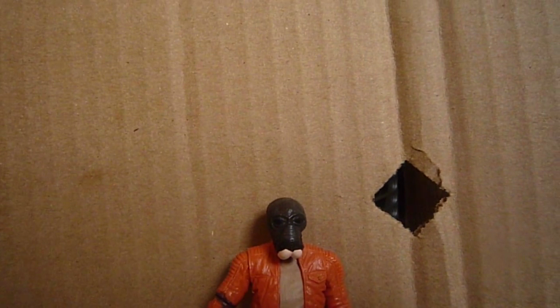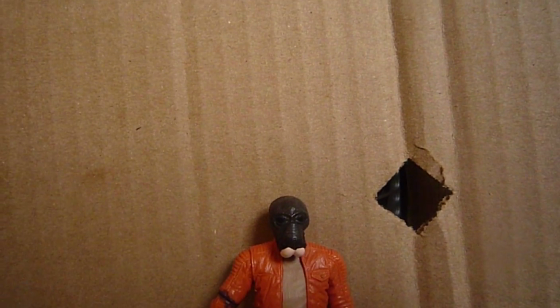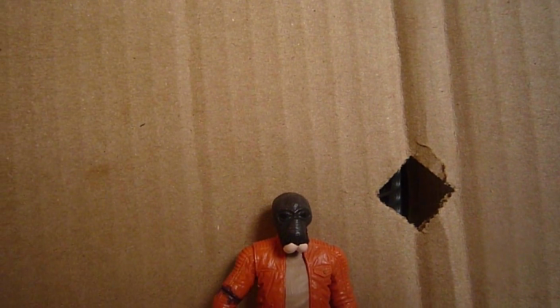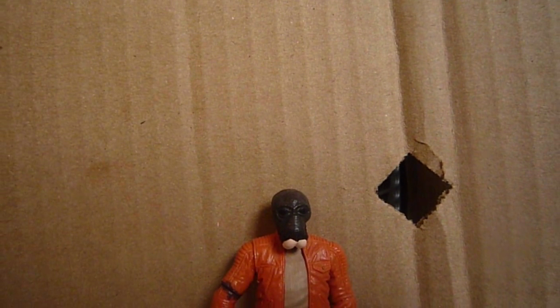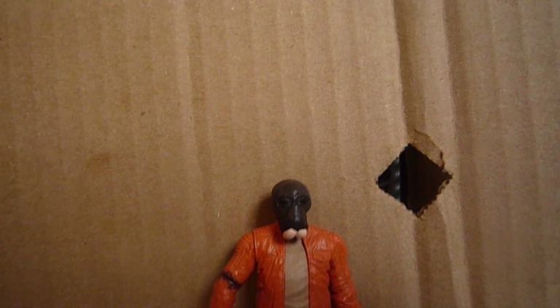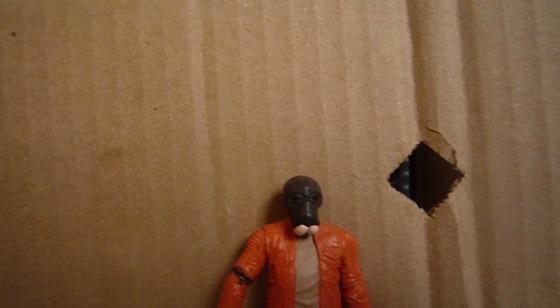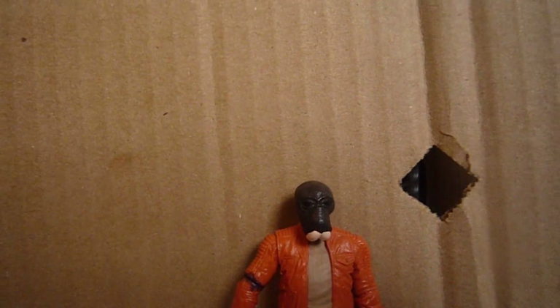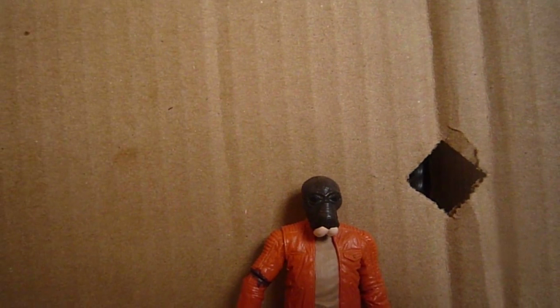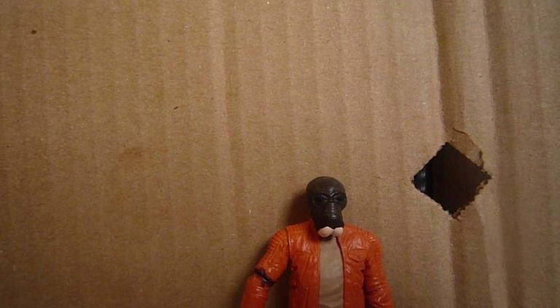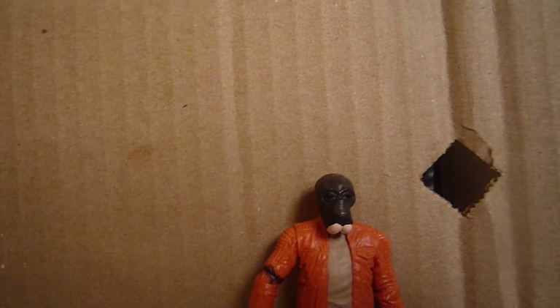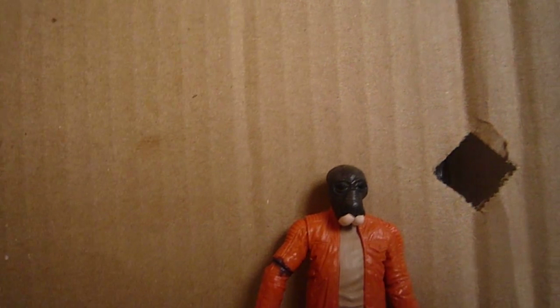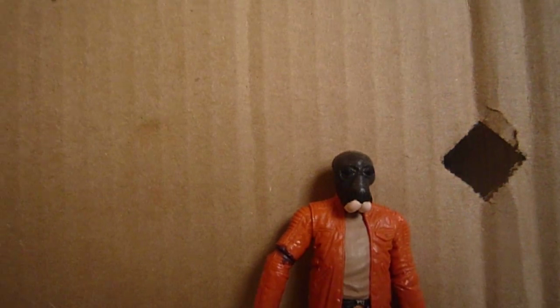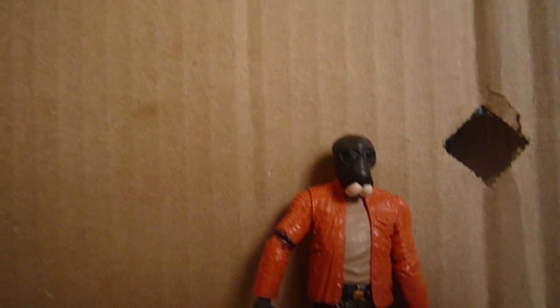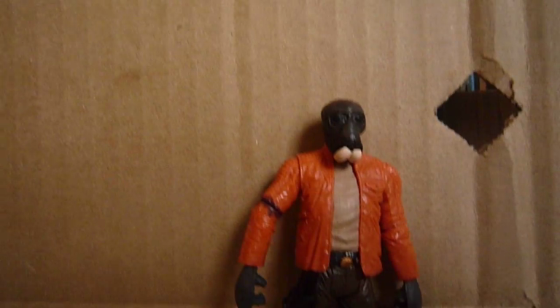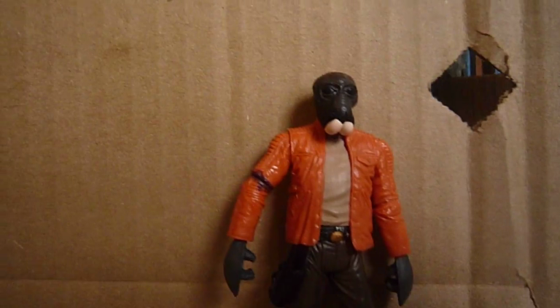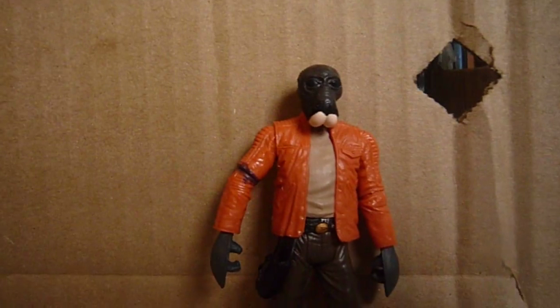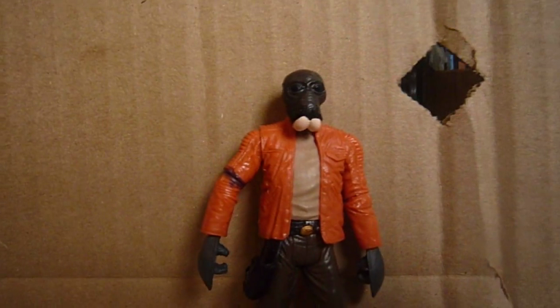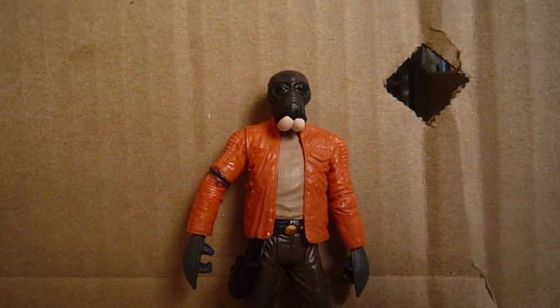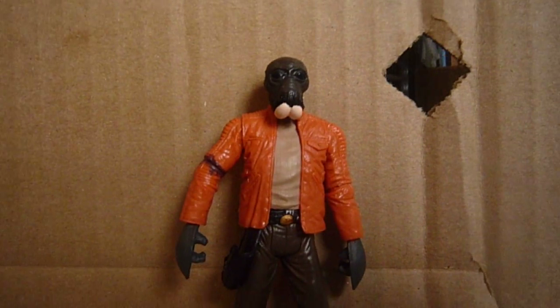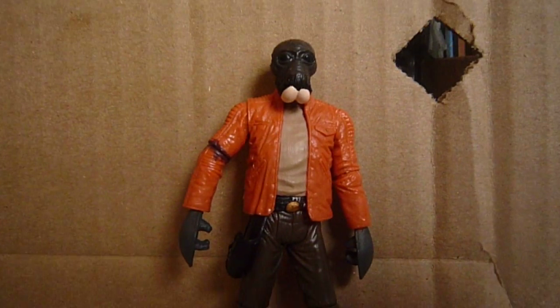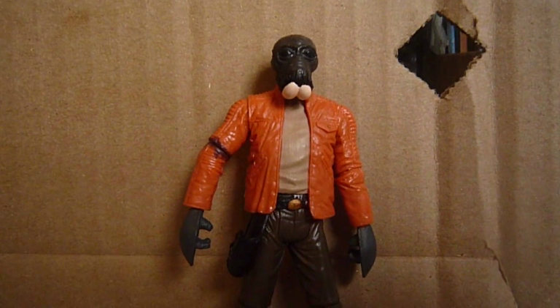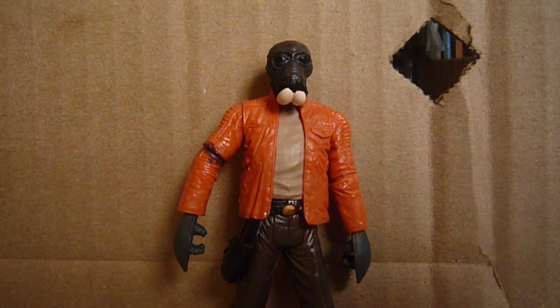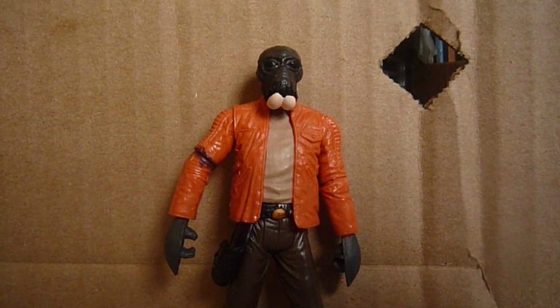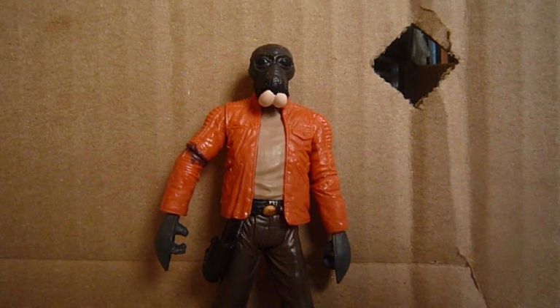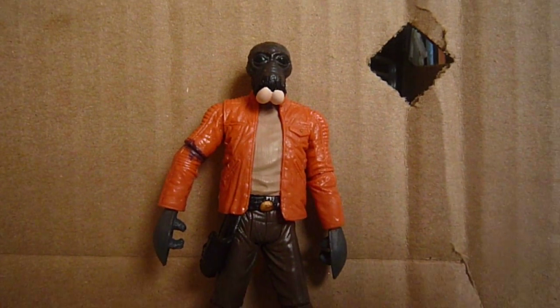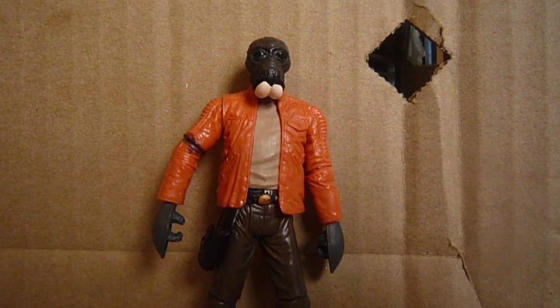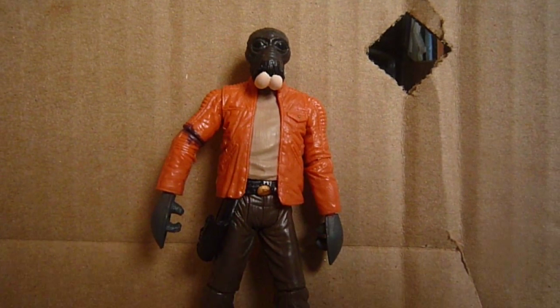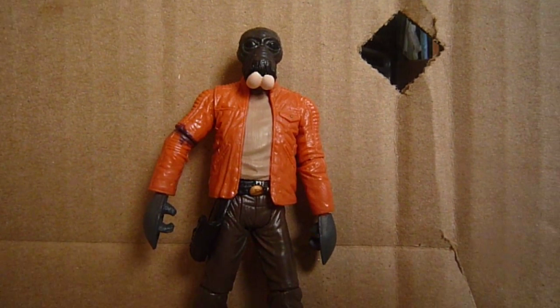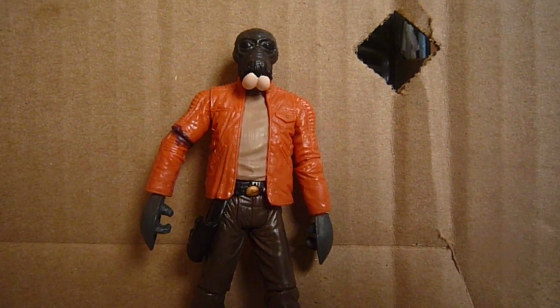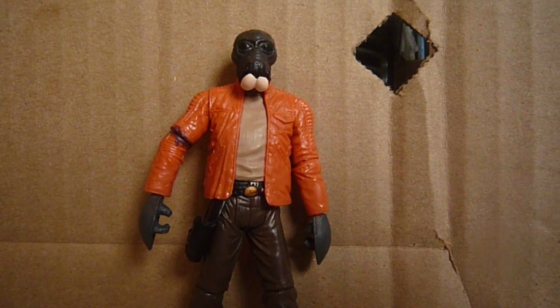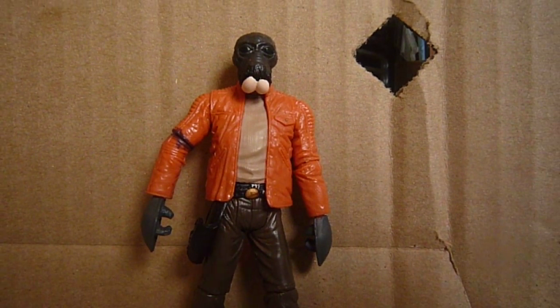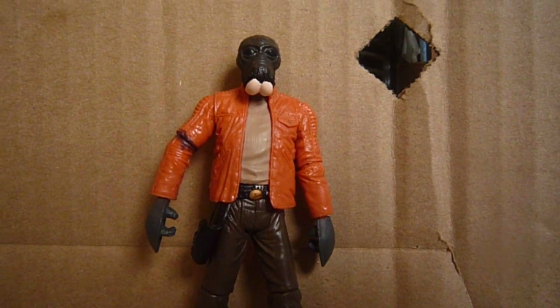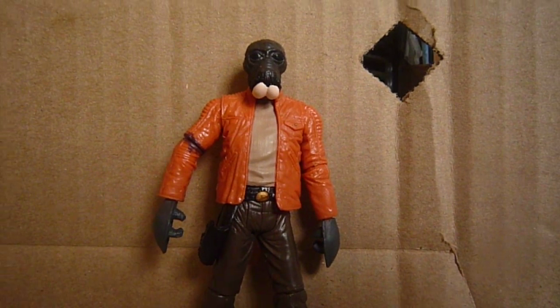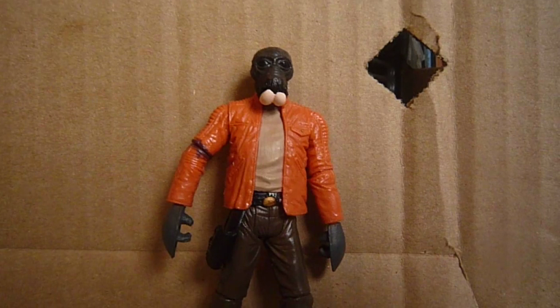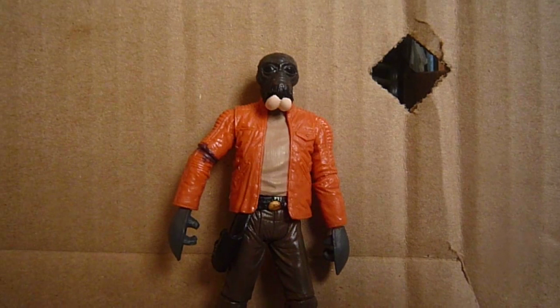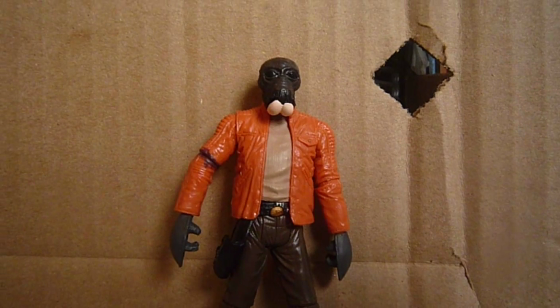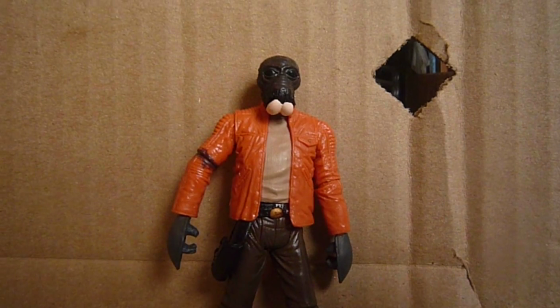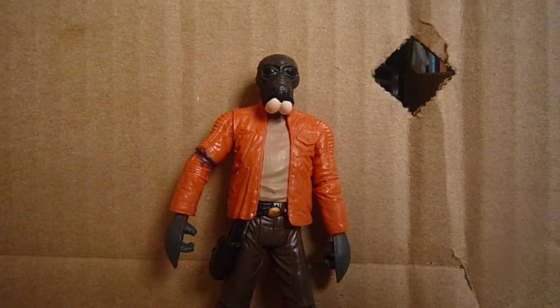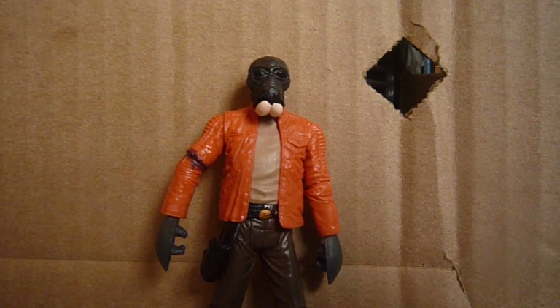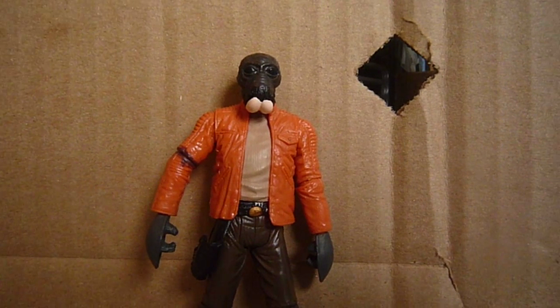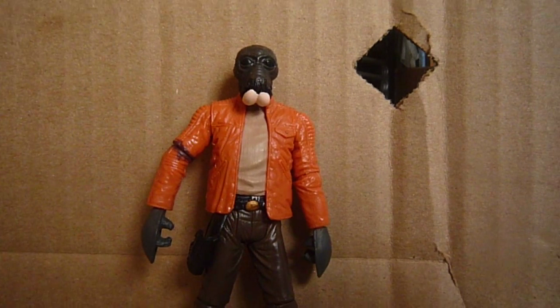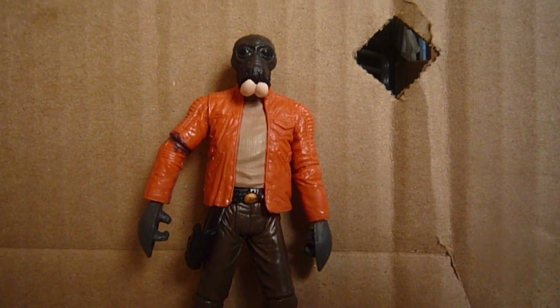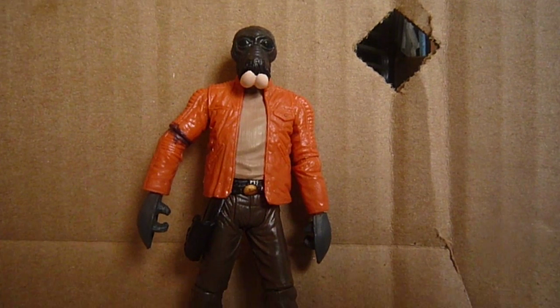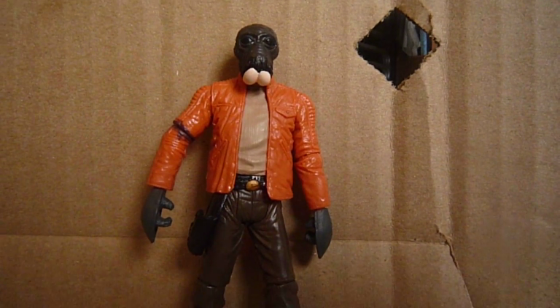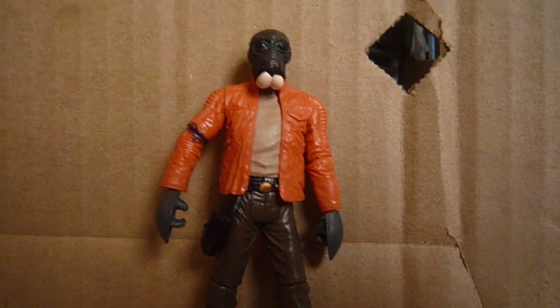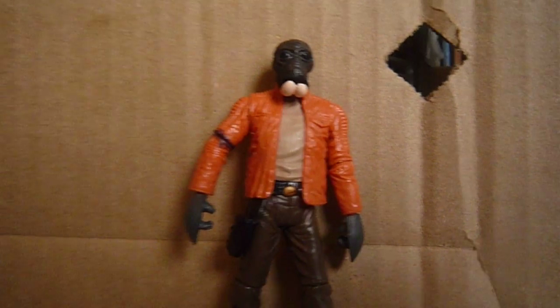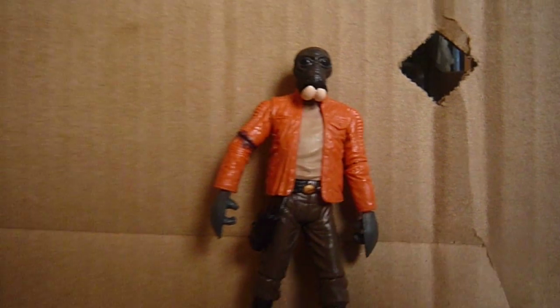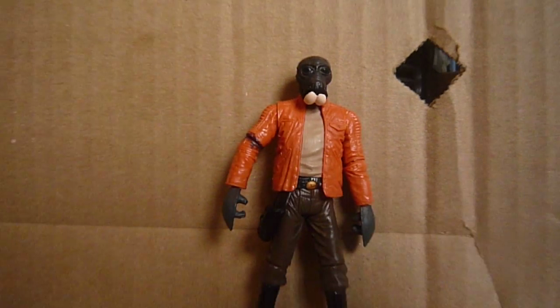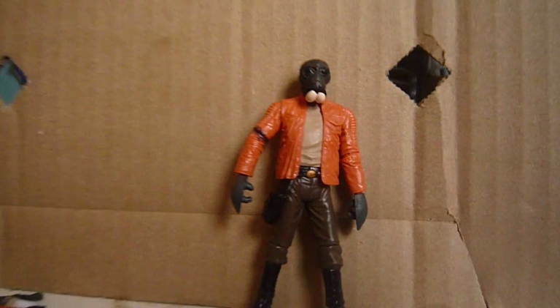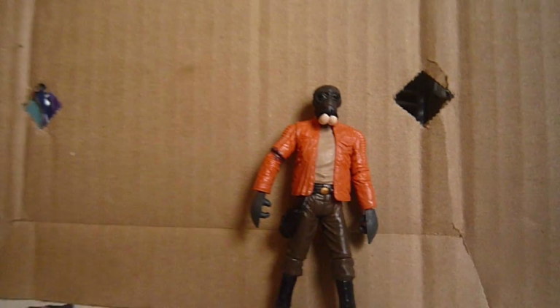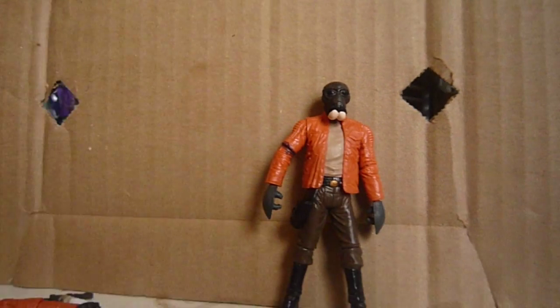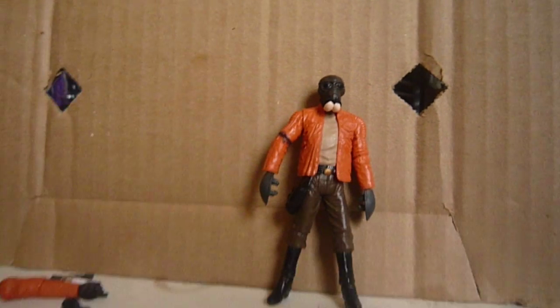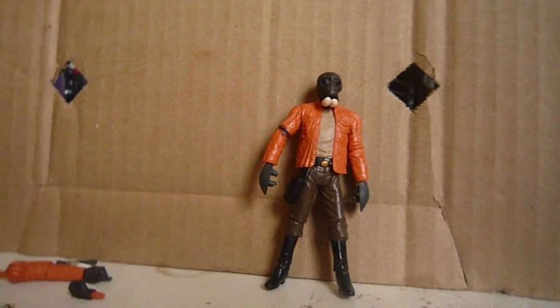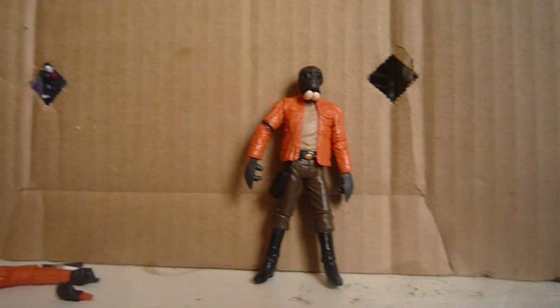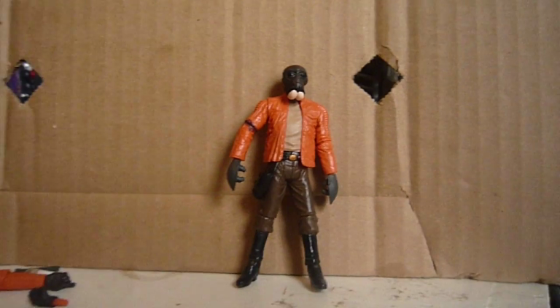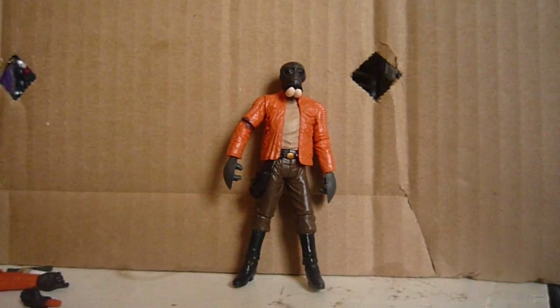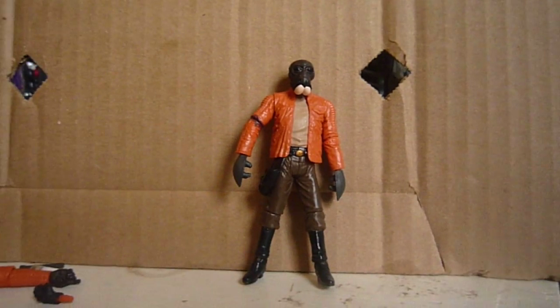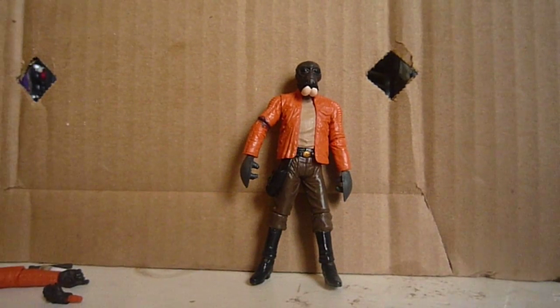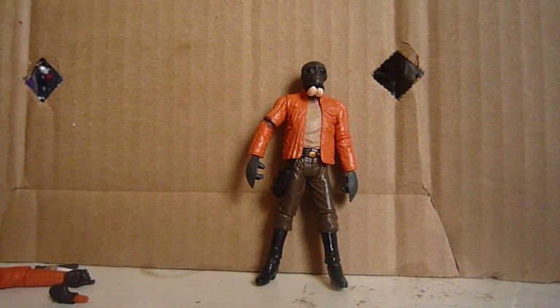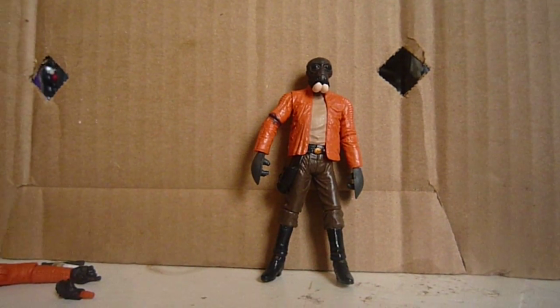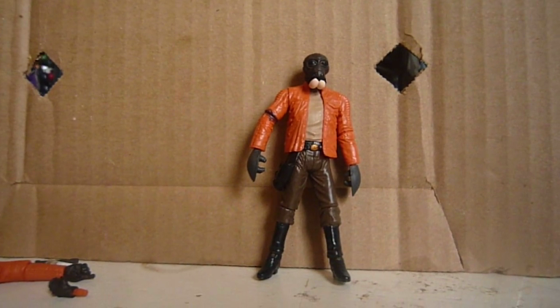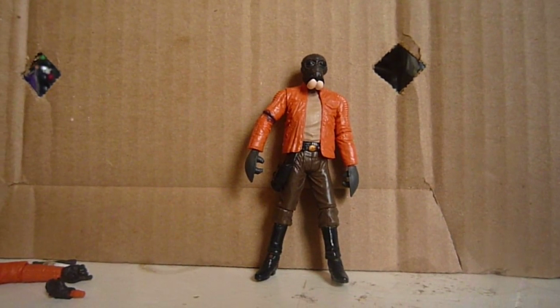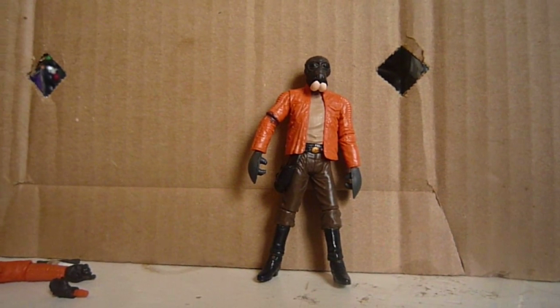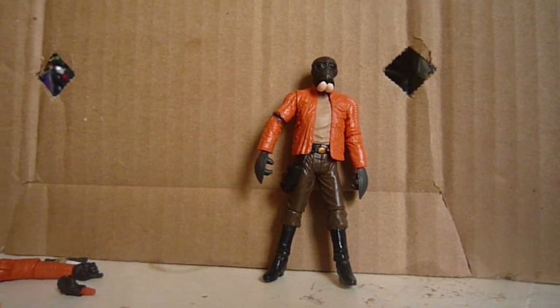This was a figure review on the Star Wars Vintage Collection Ponda Baba. Thank you for watching, and please subscribe to my channel.